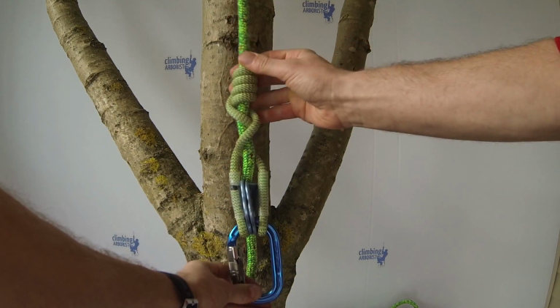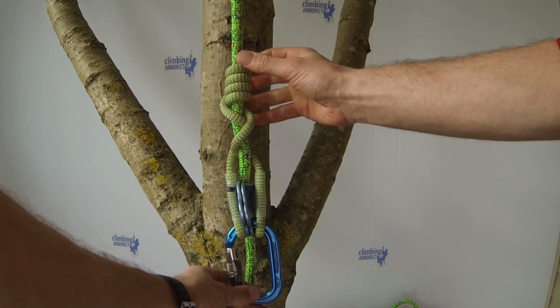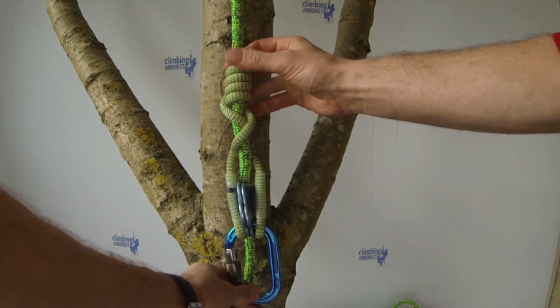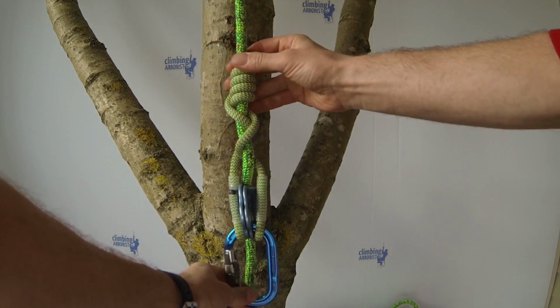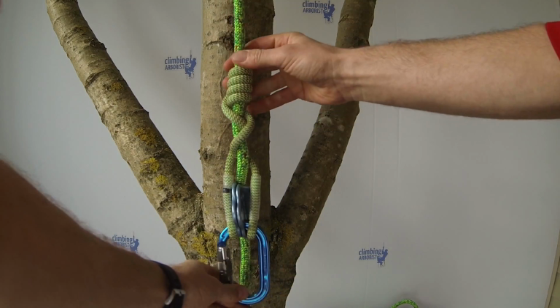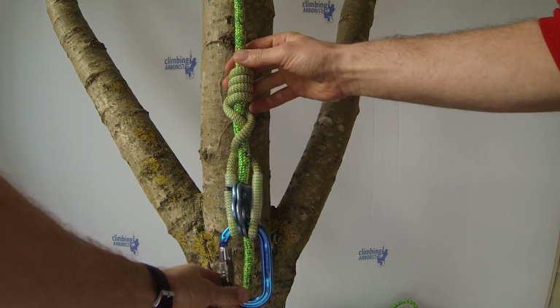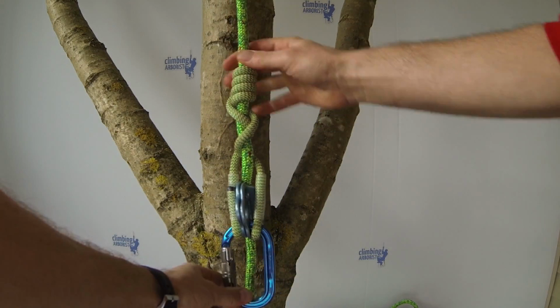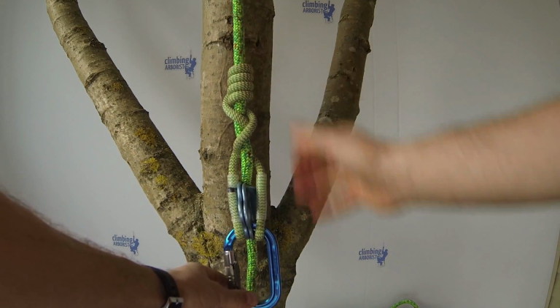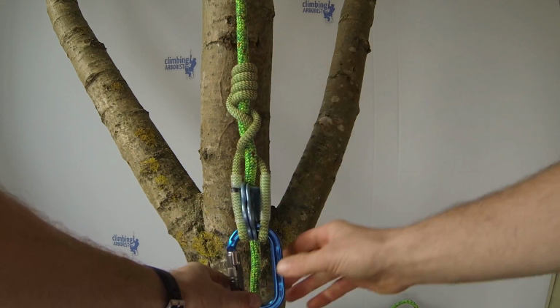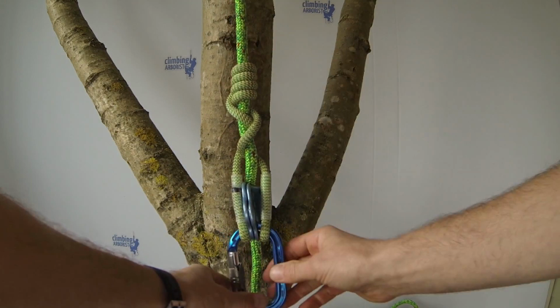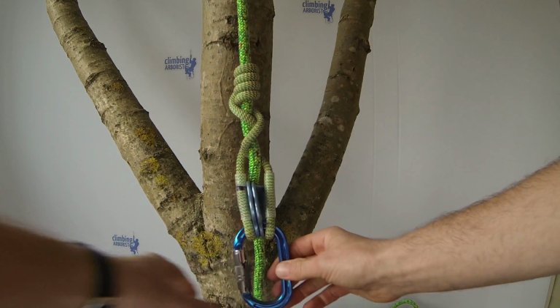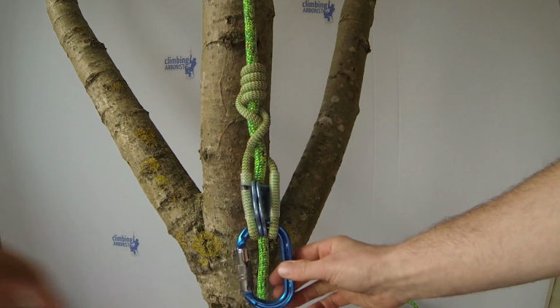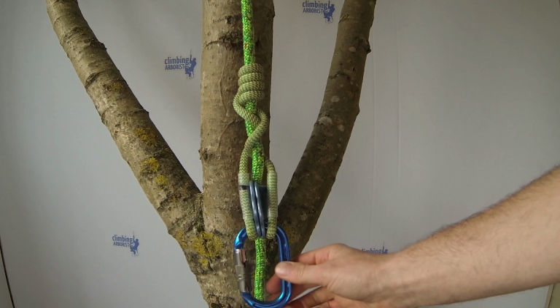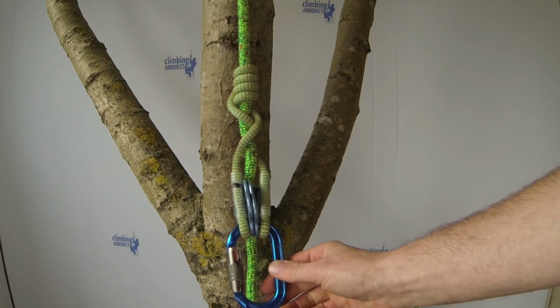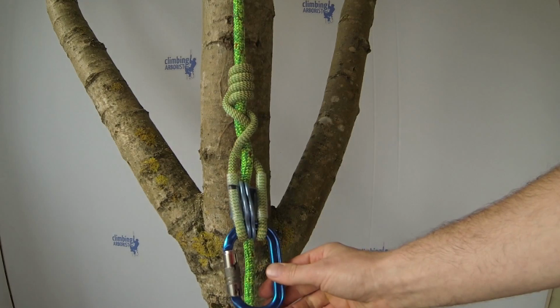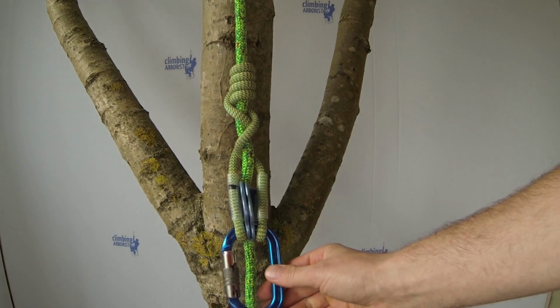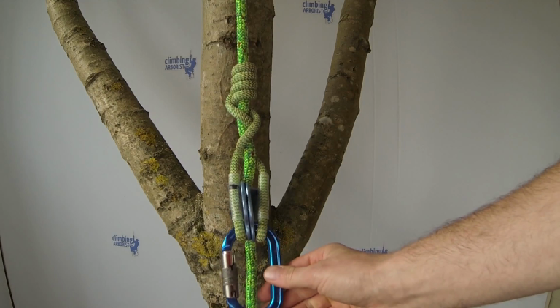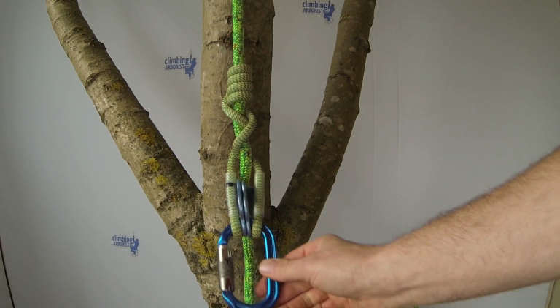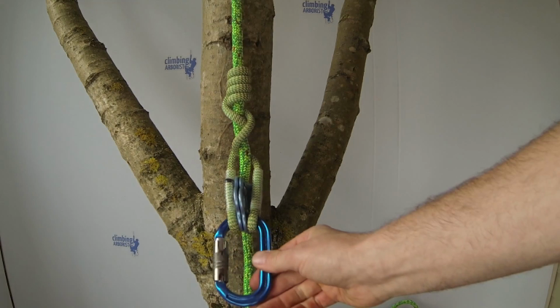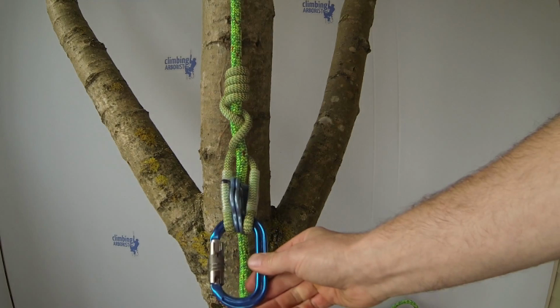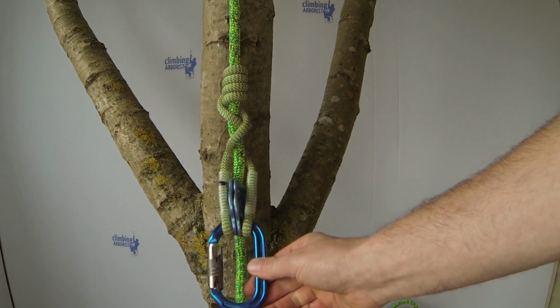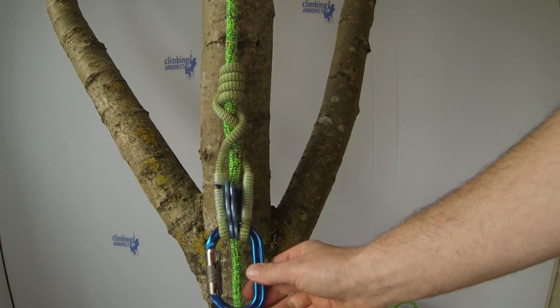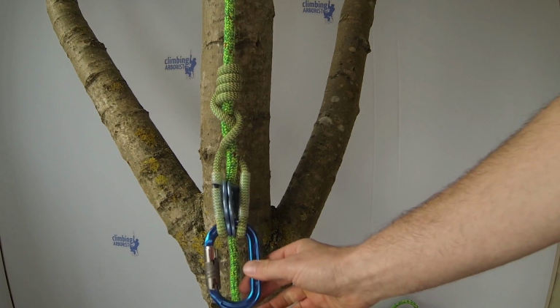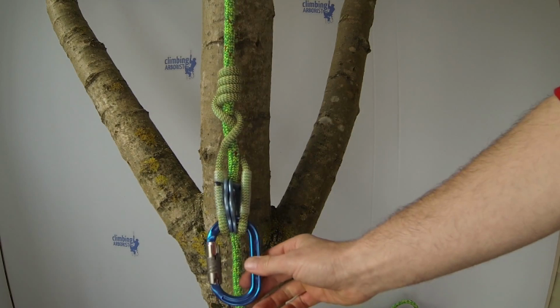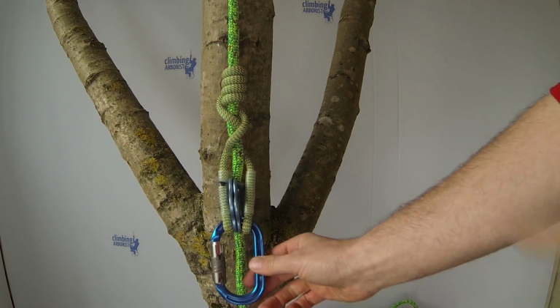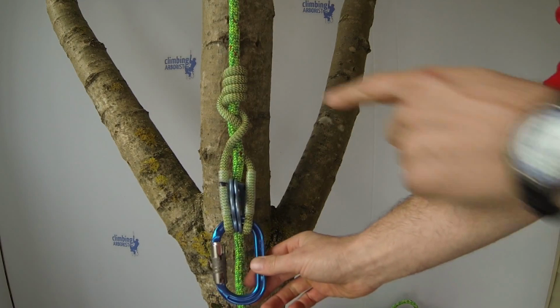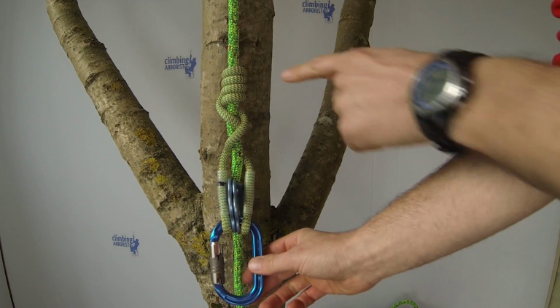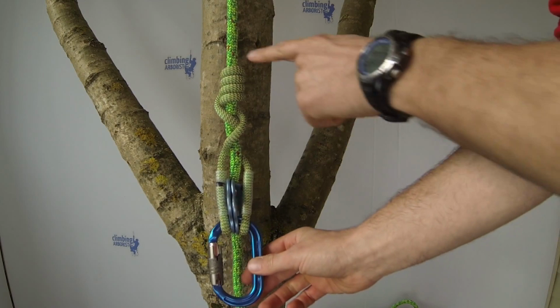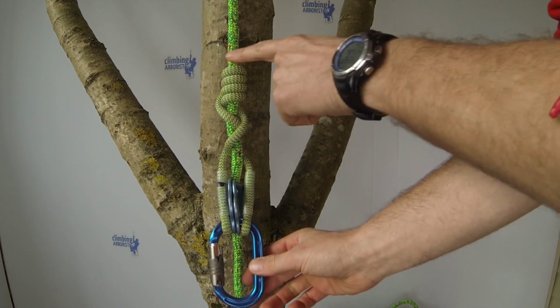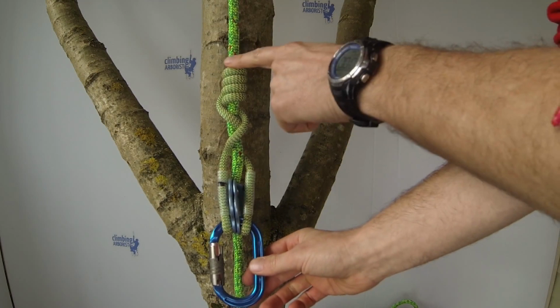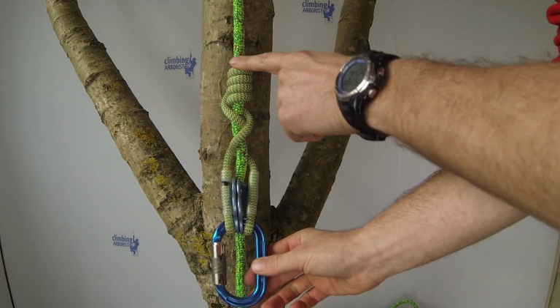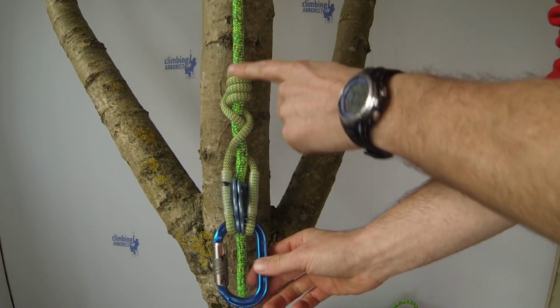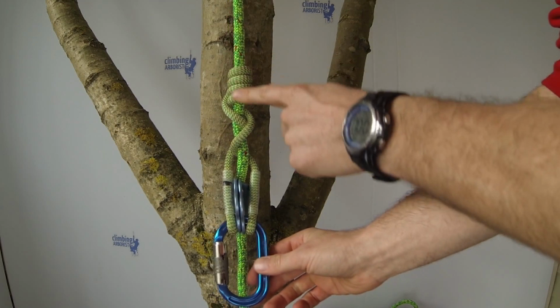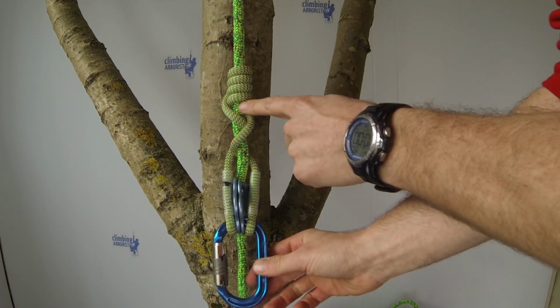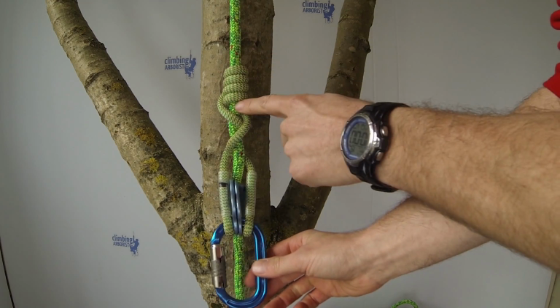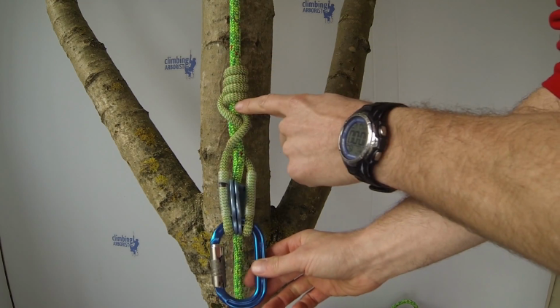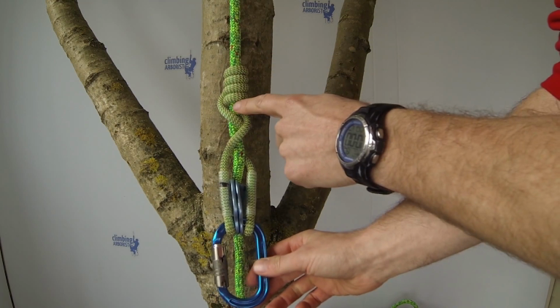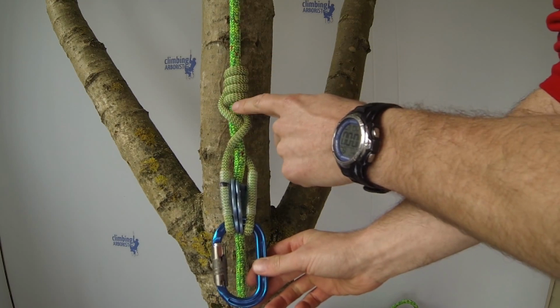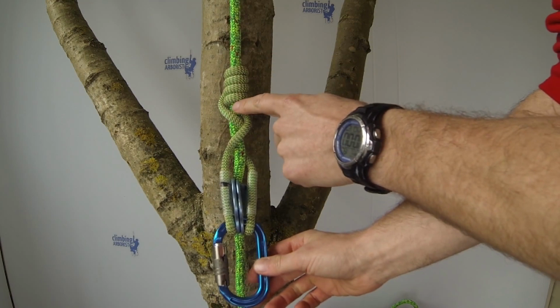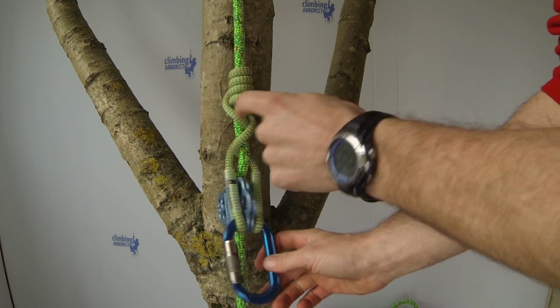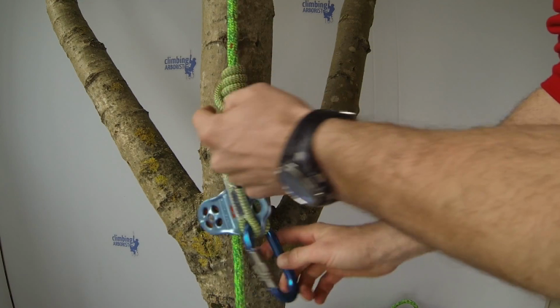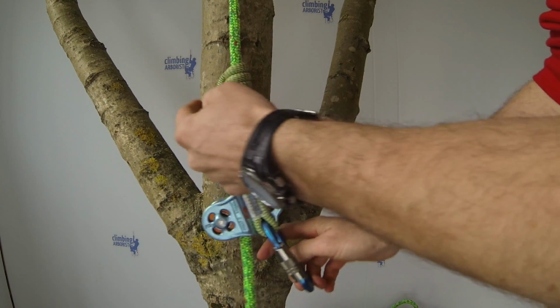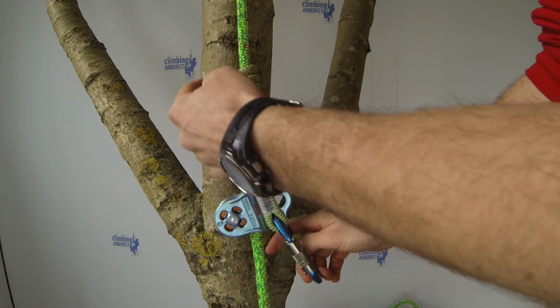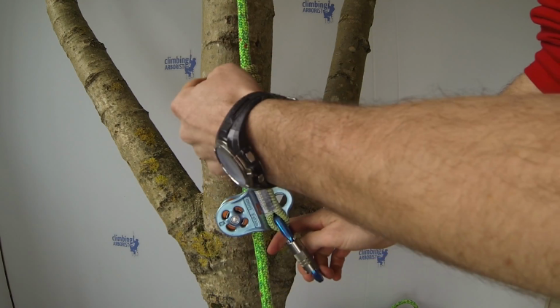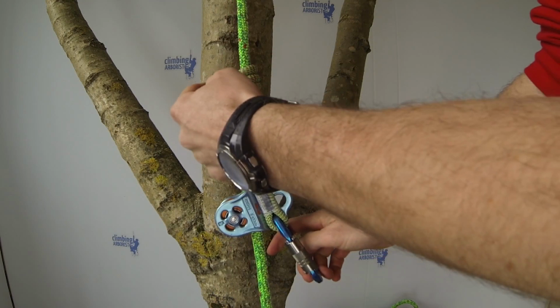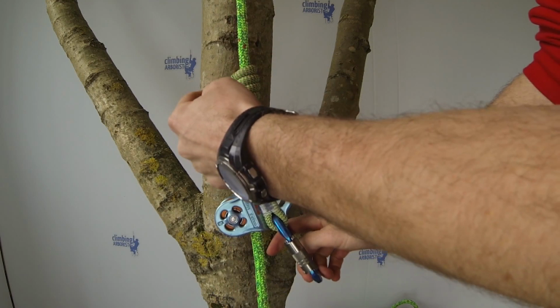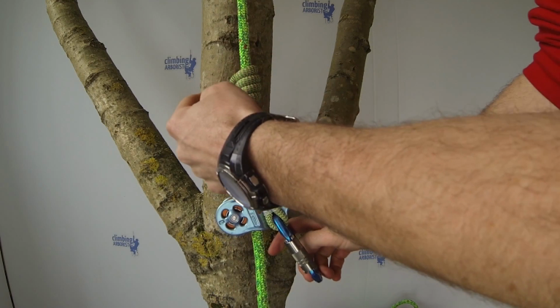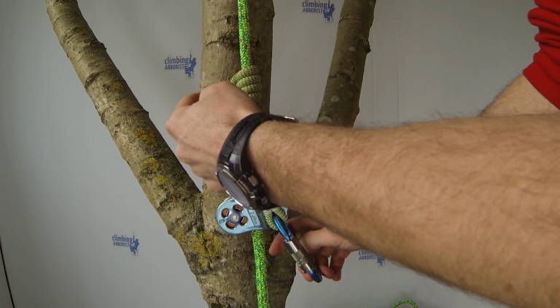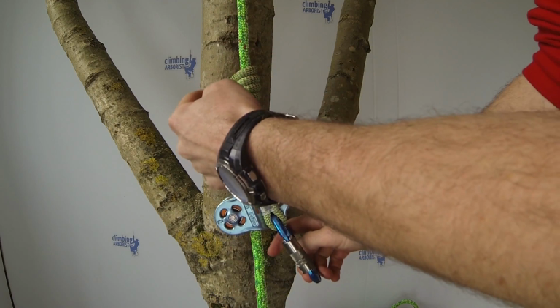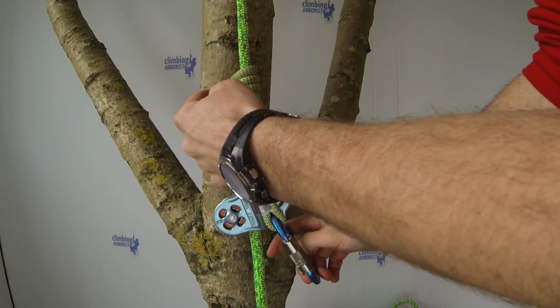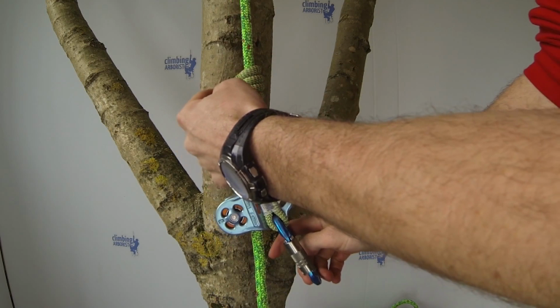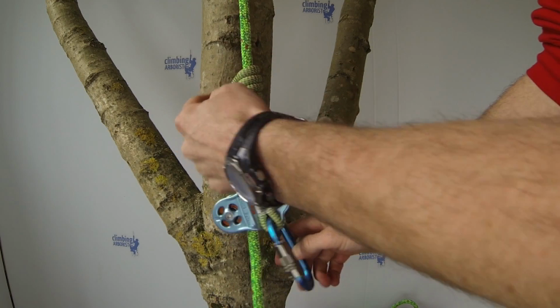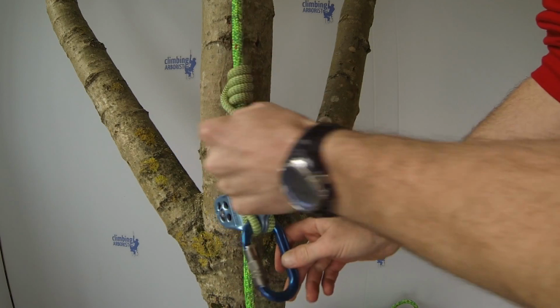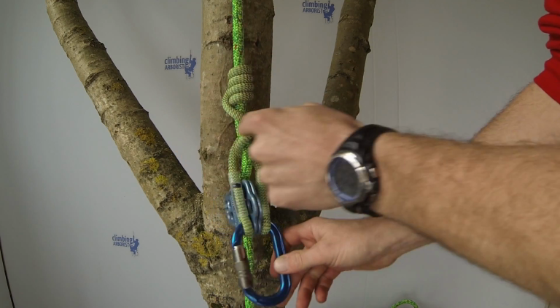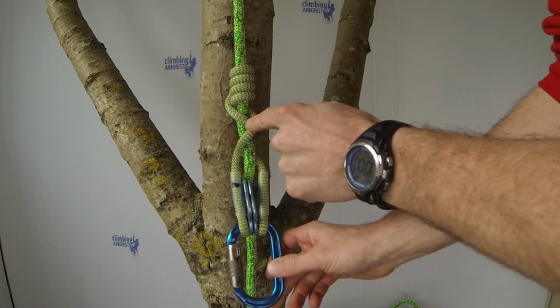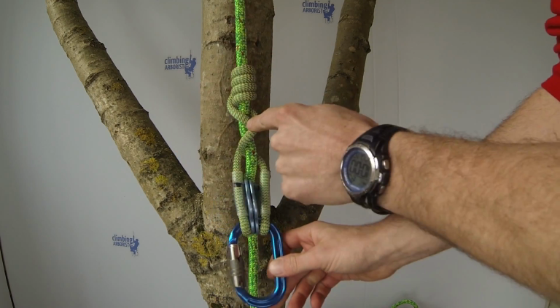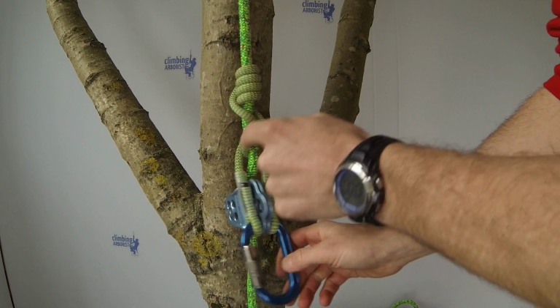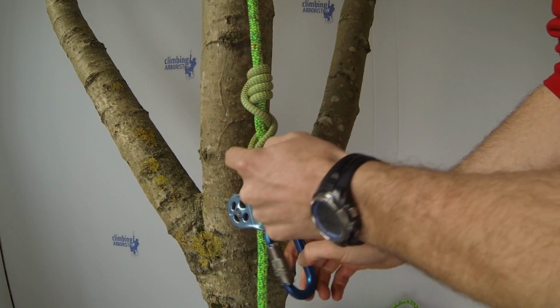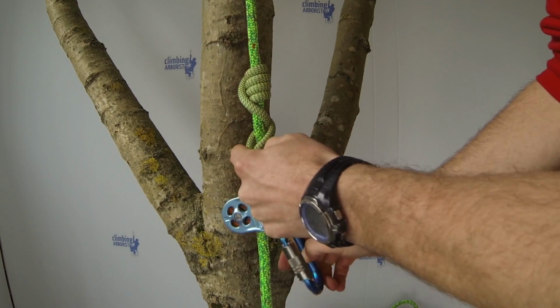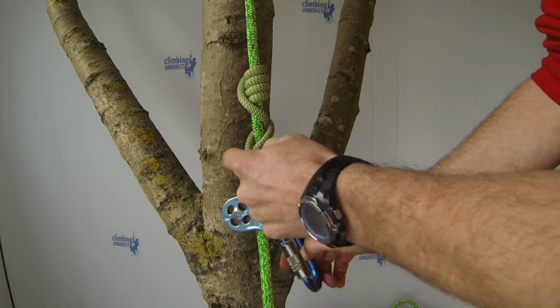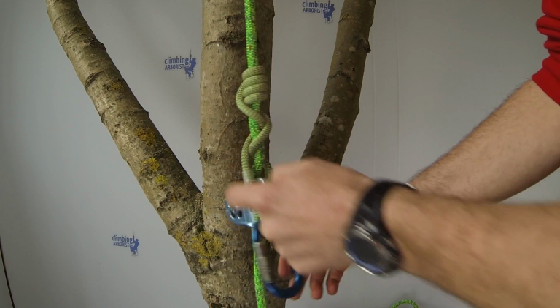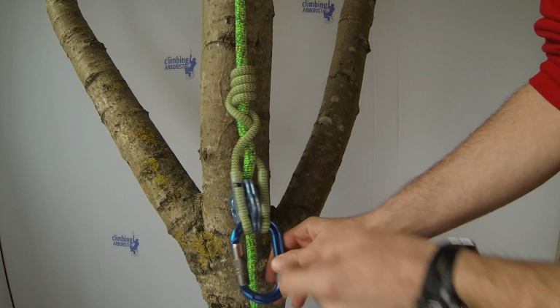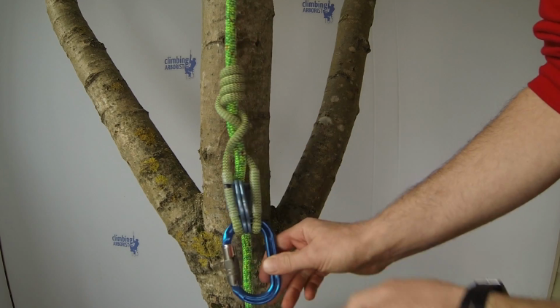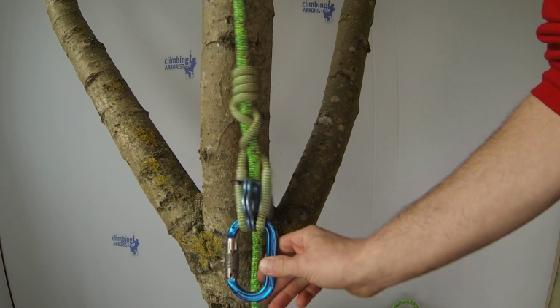And there you go — that's the VT. You've got the four wraps, and then the one braid, two braid, three braid.